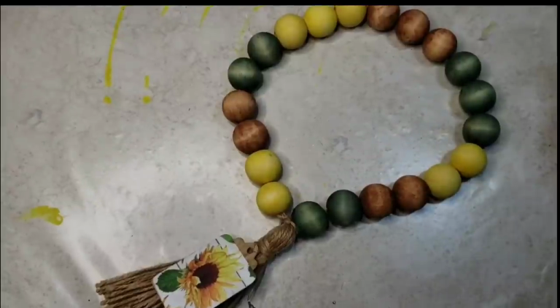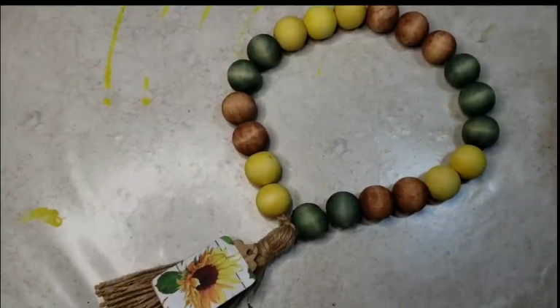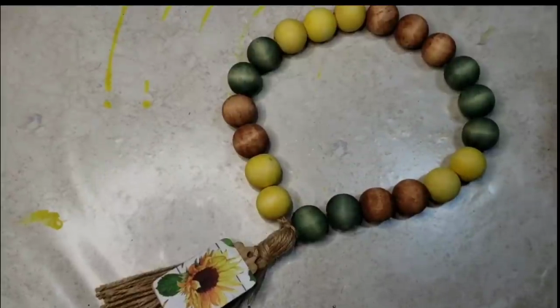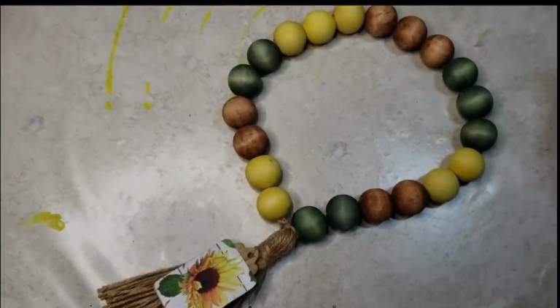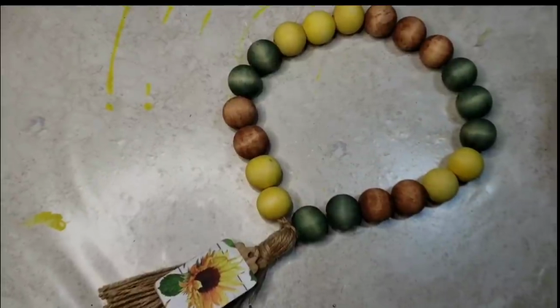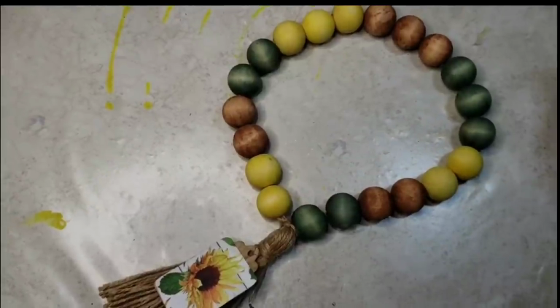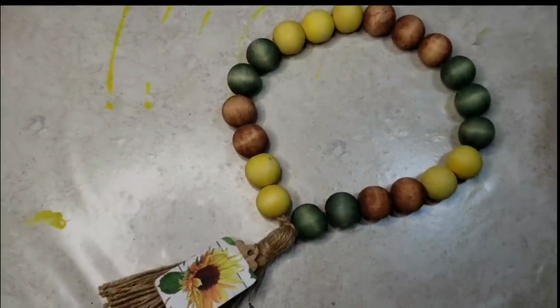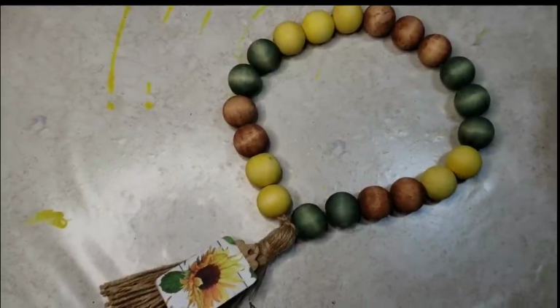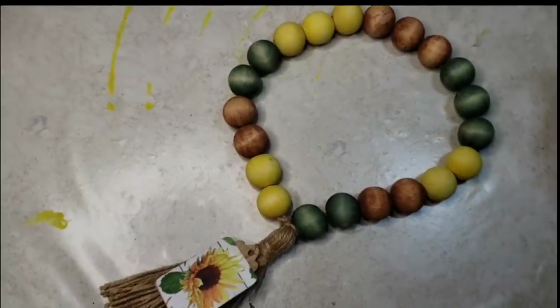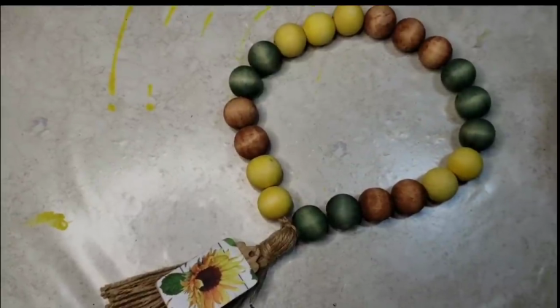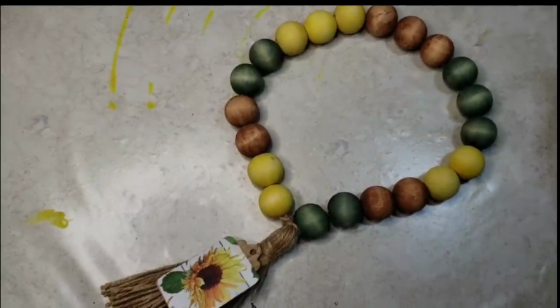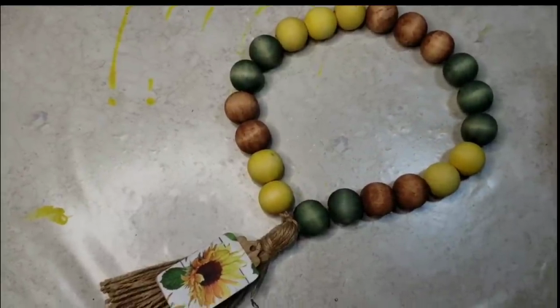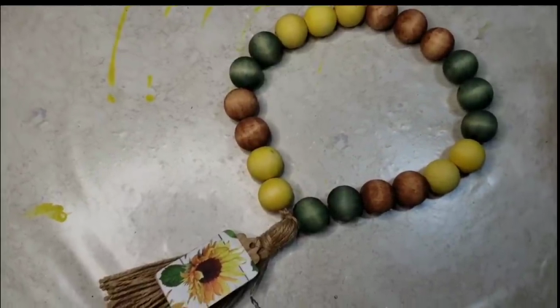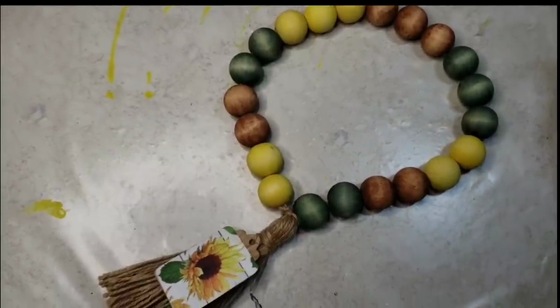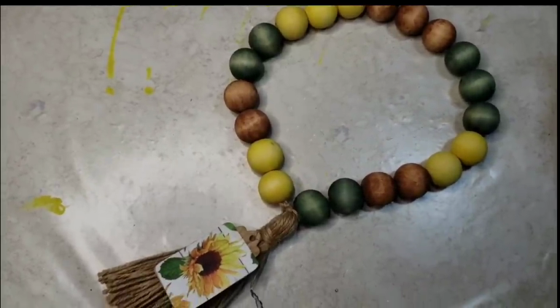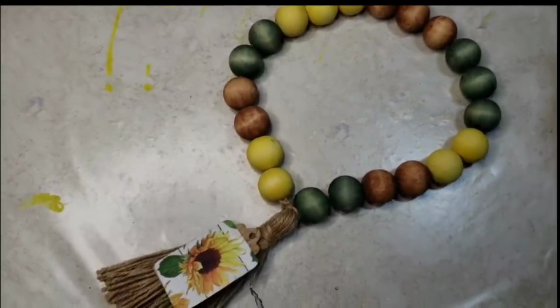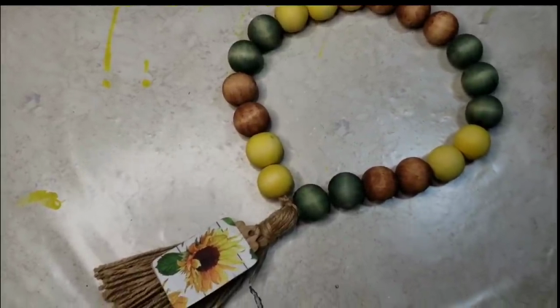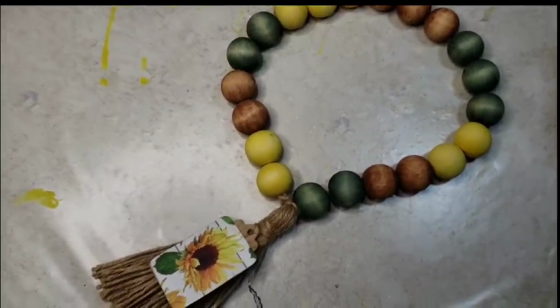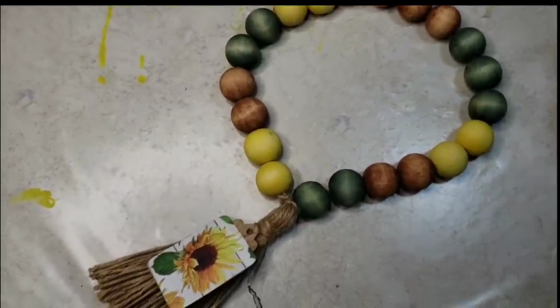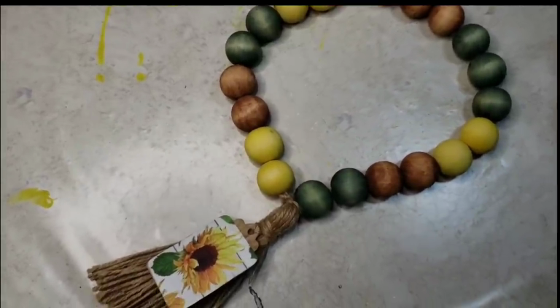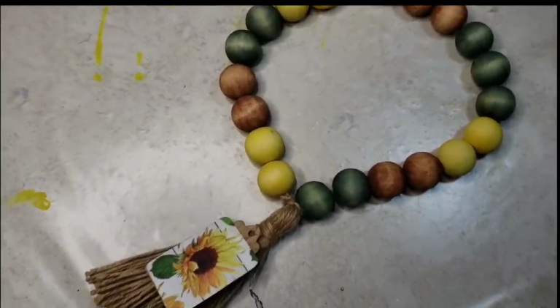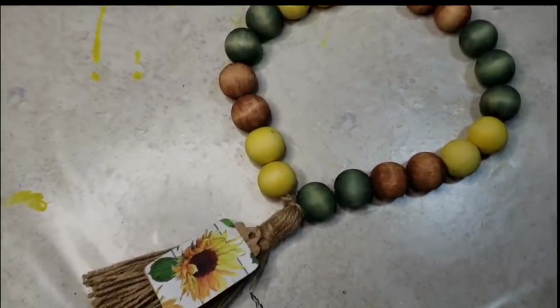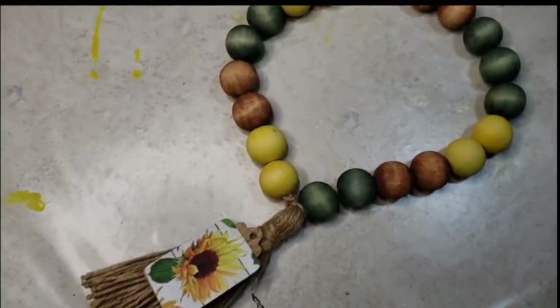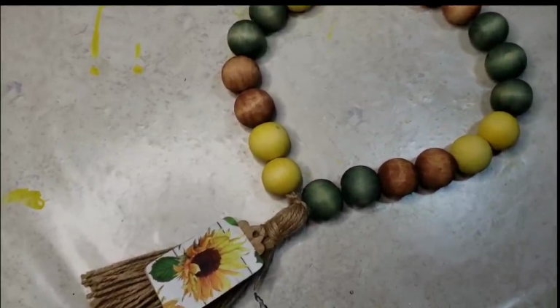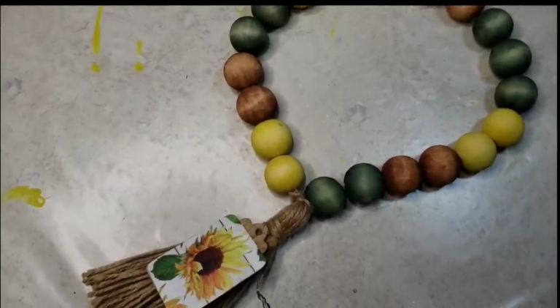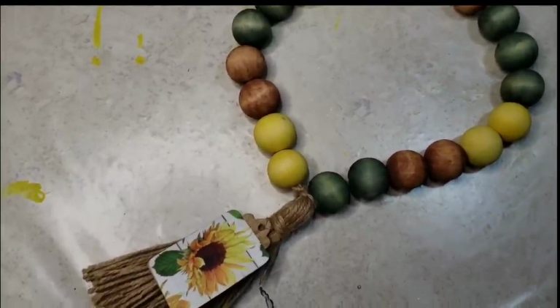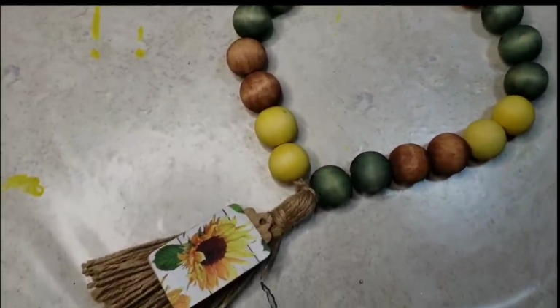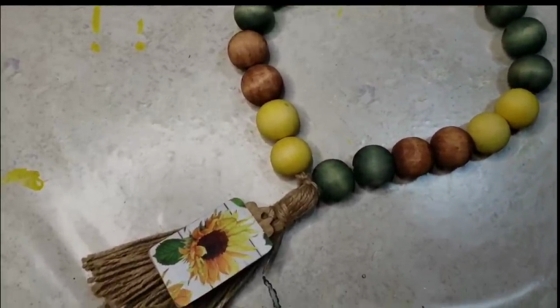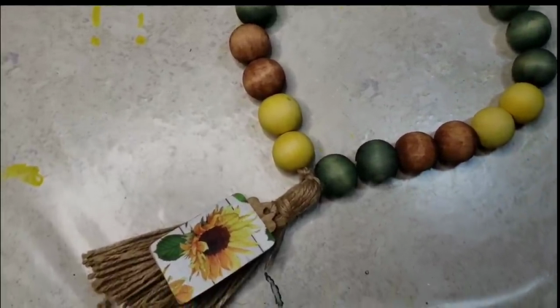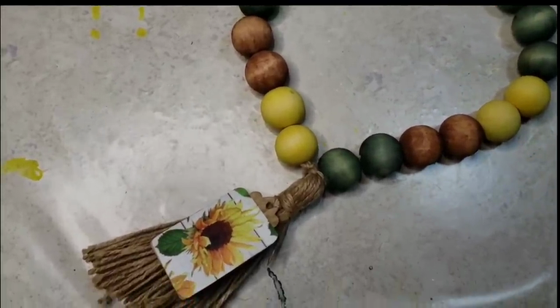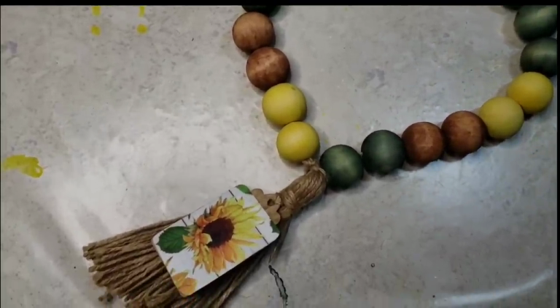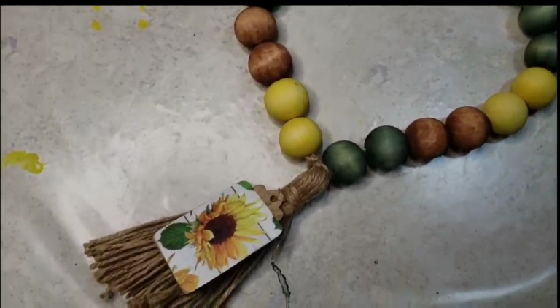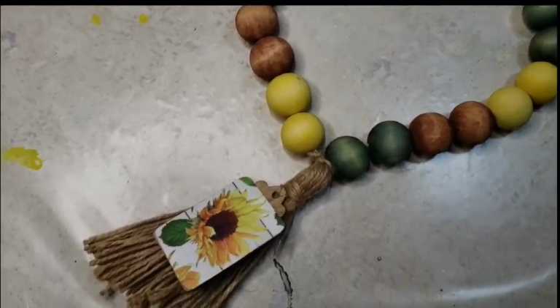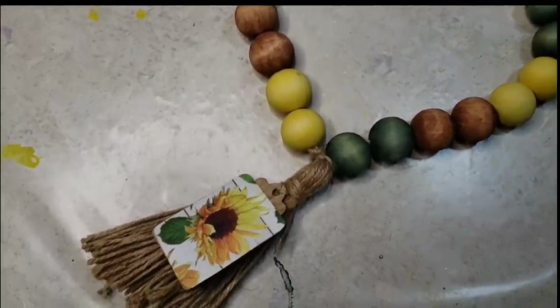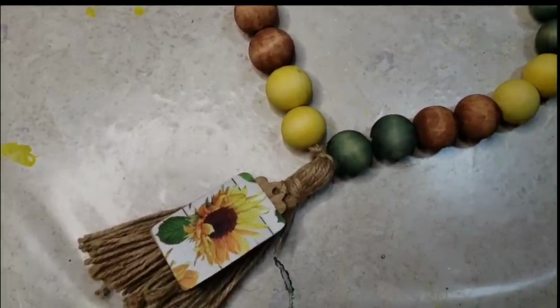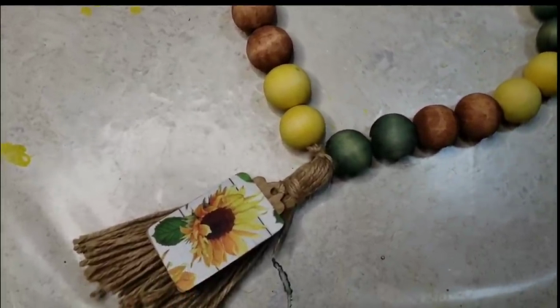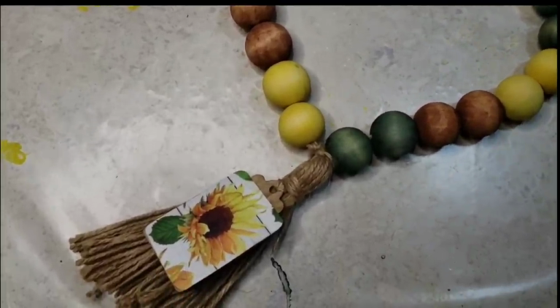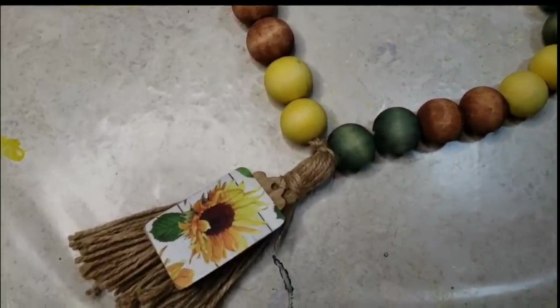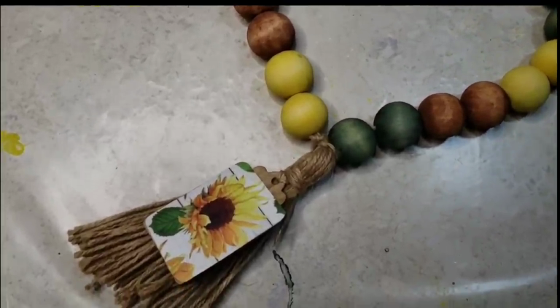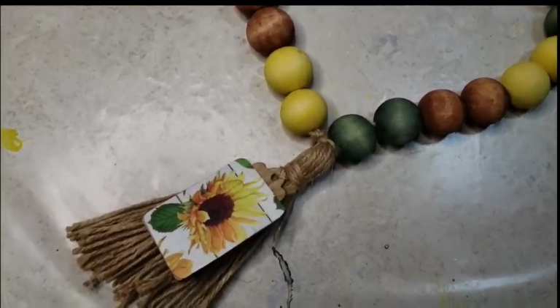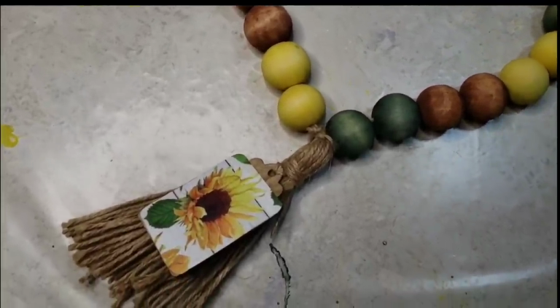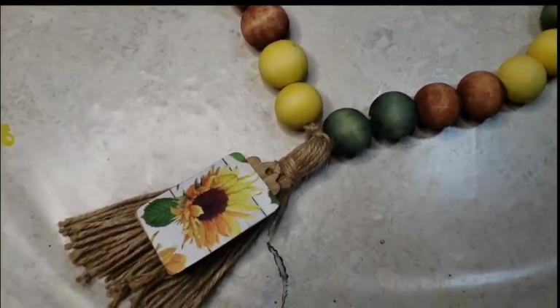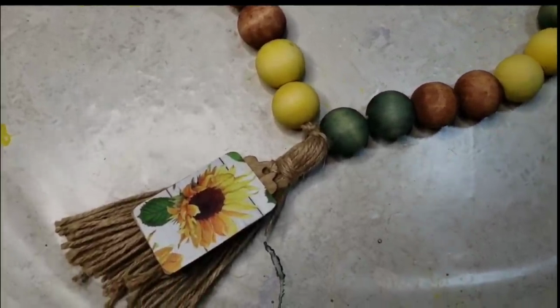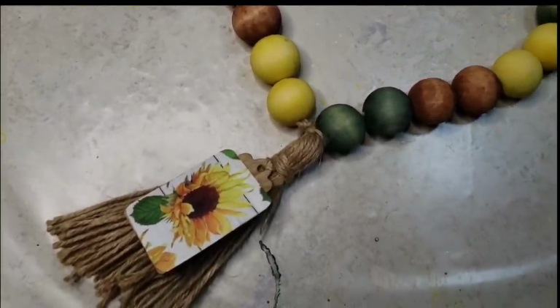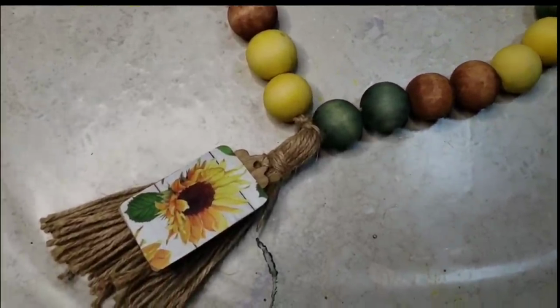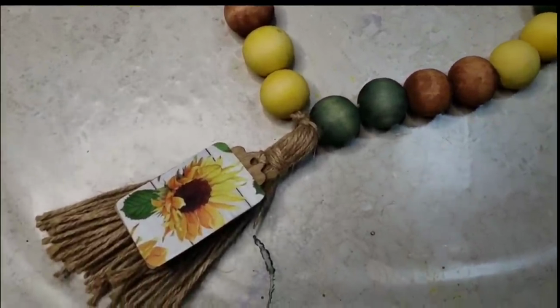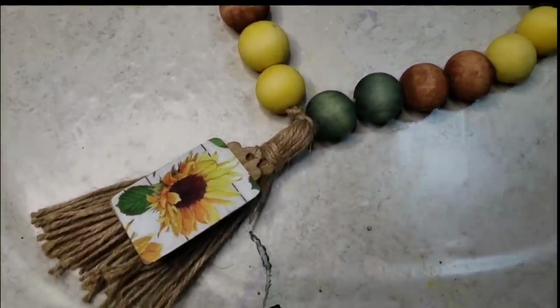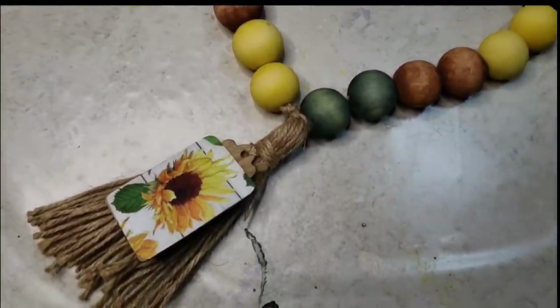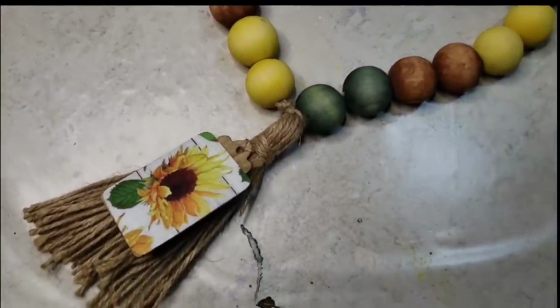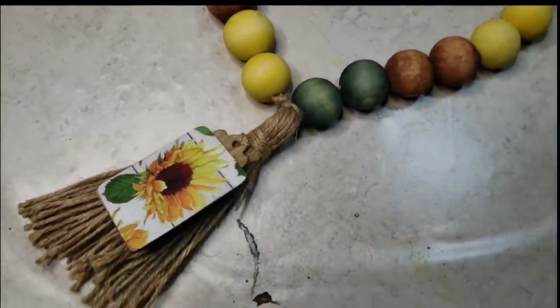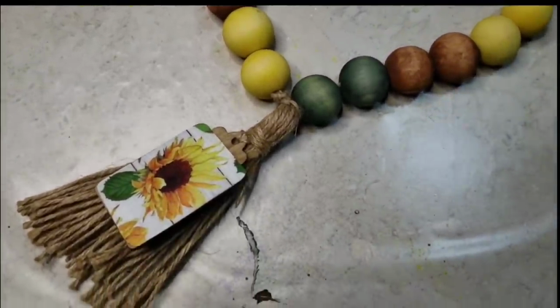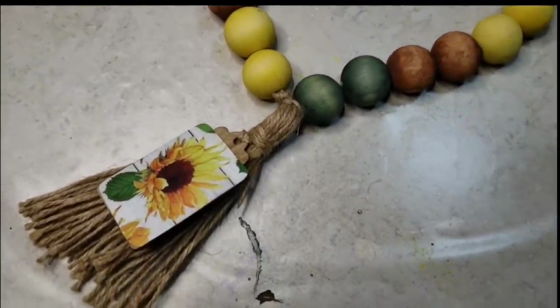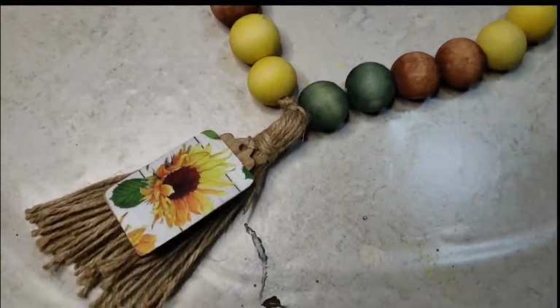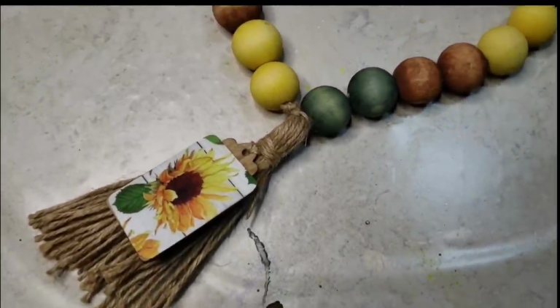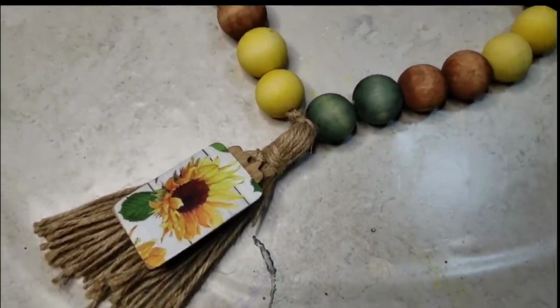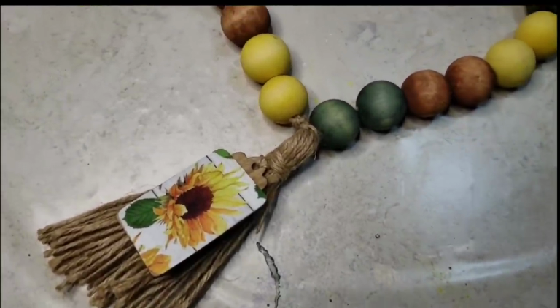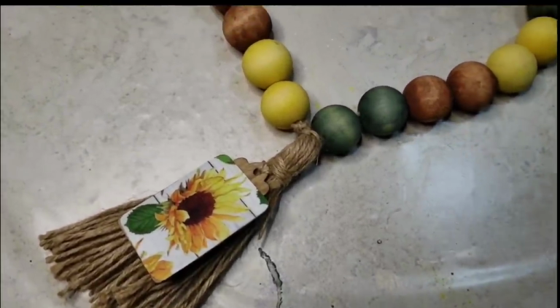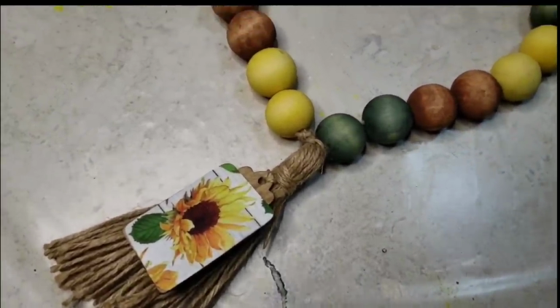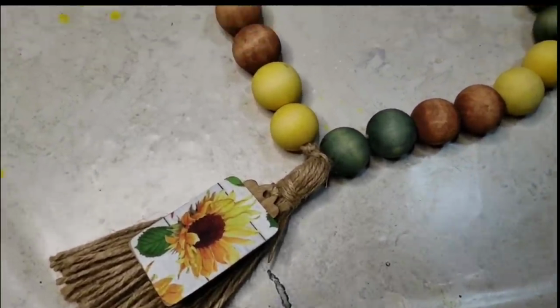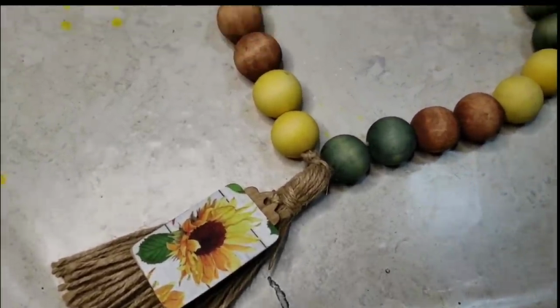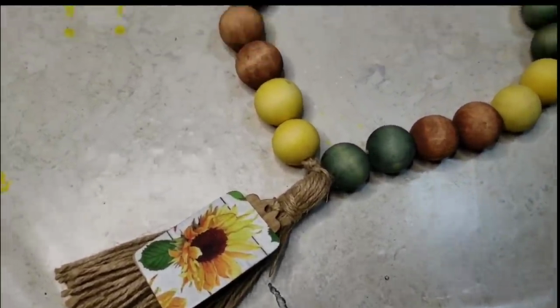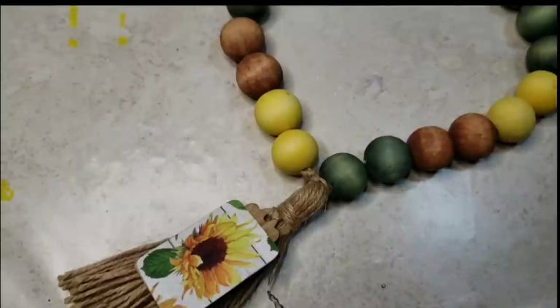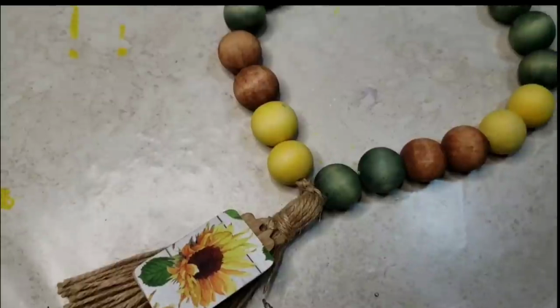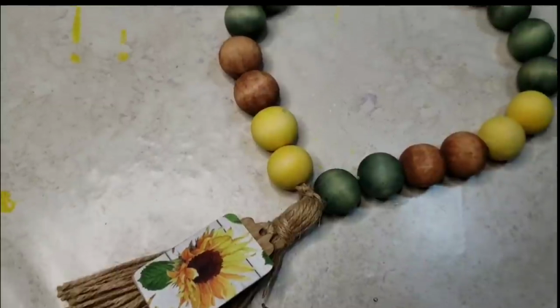Now my sunflower garland is finished and the colors work perfectly for fall as well.